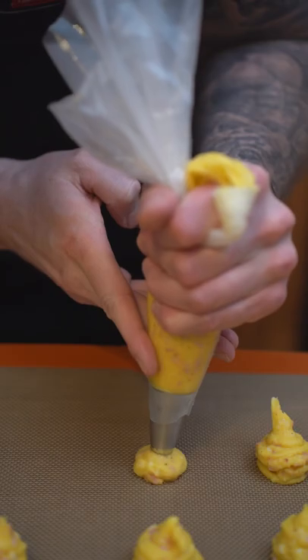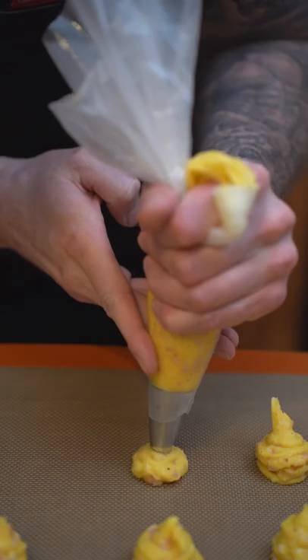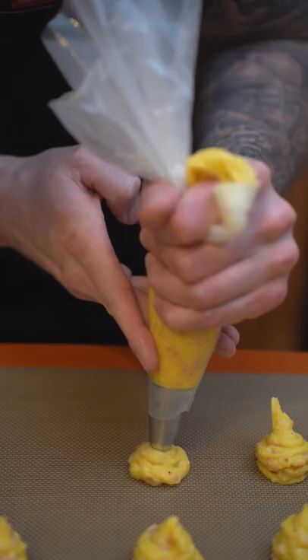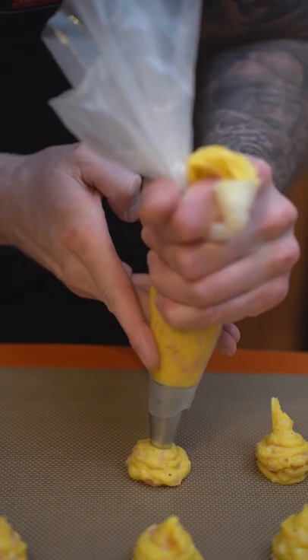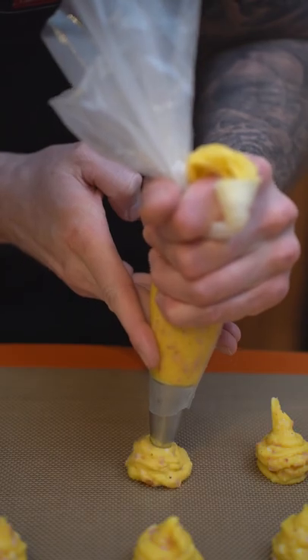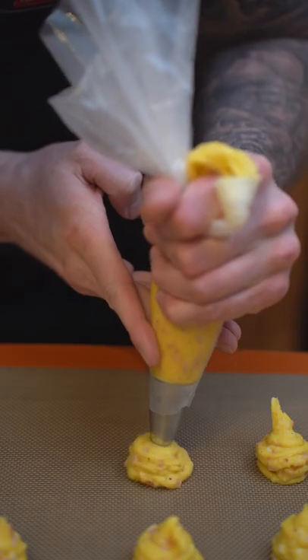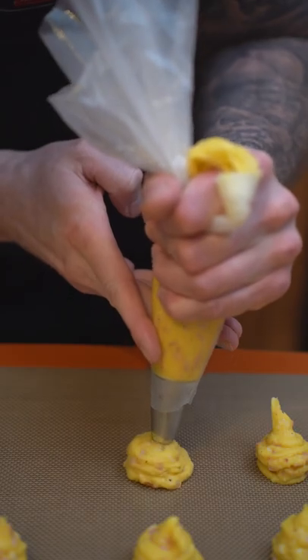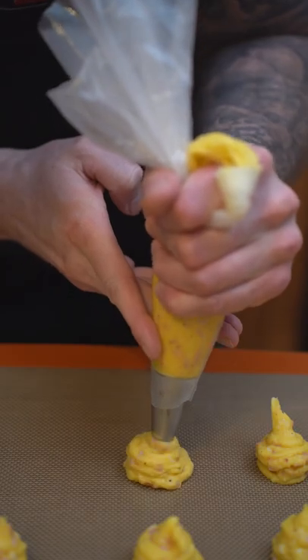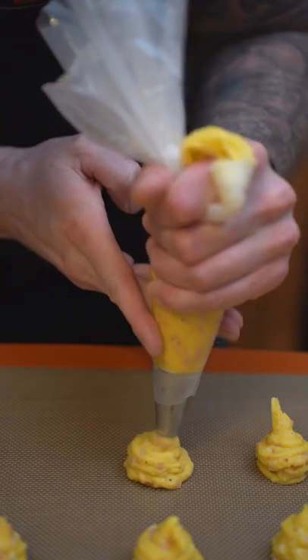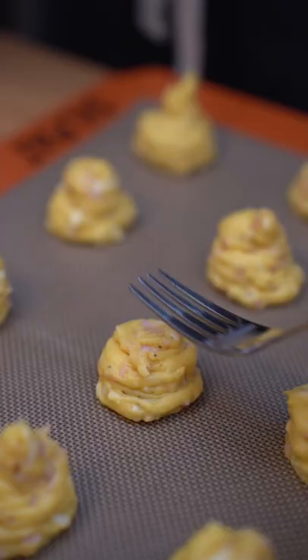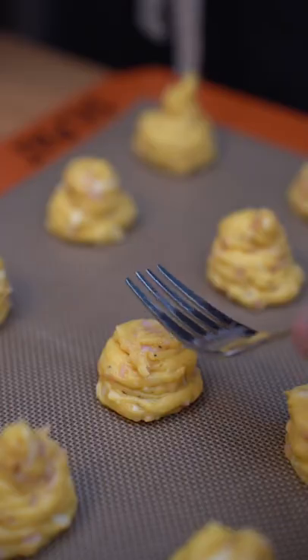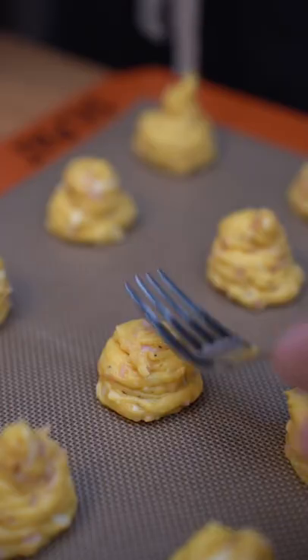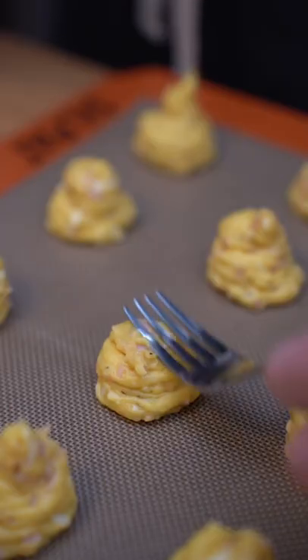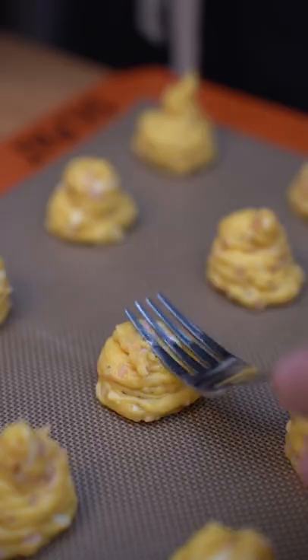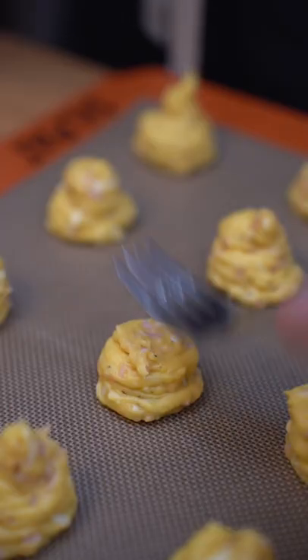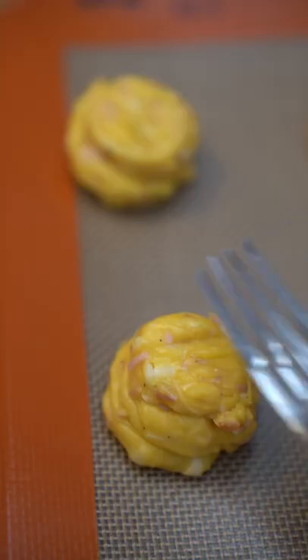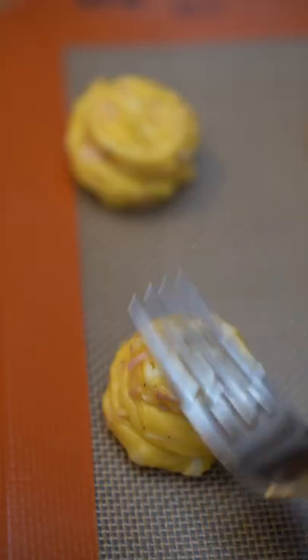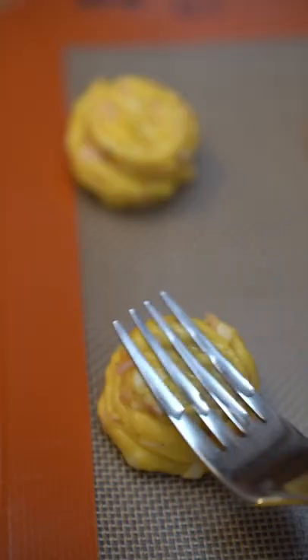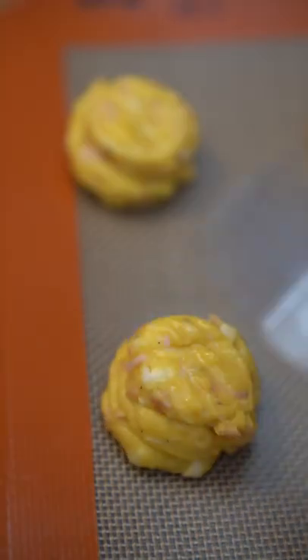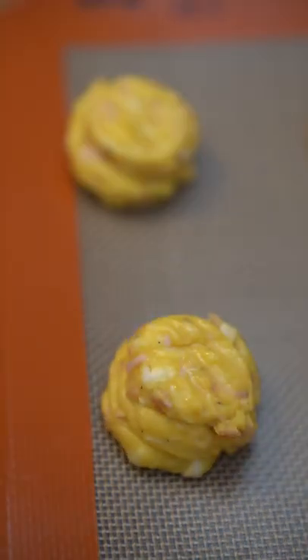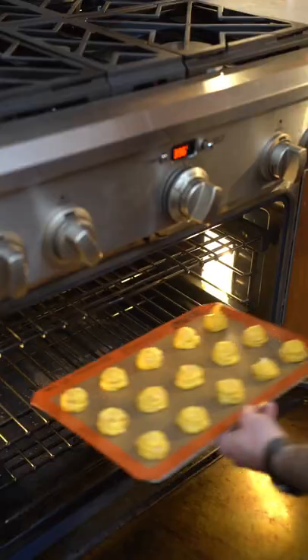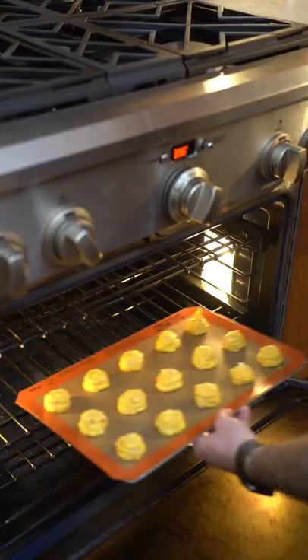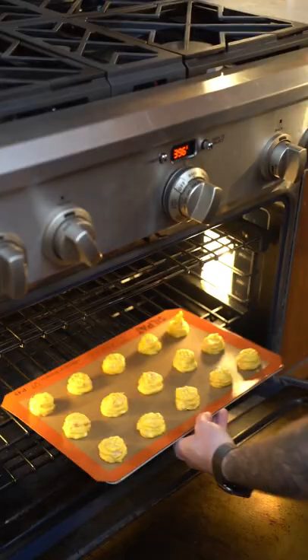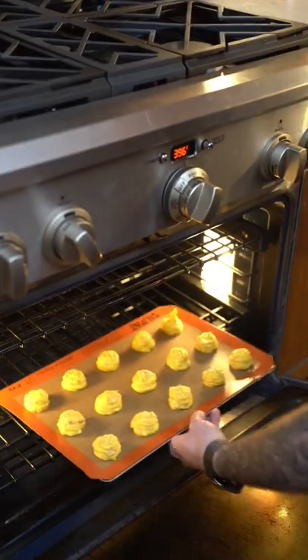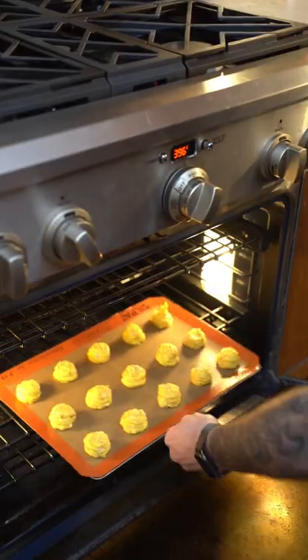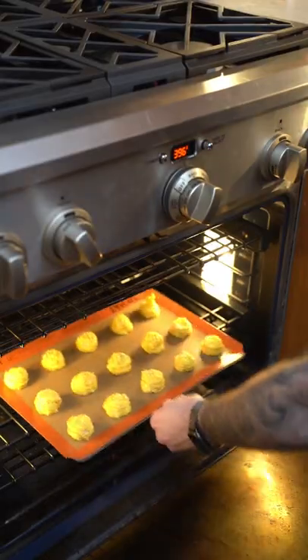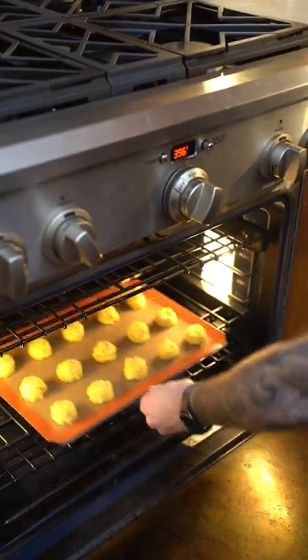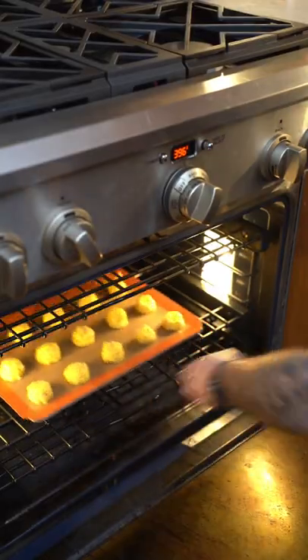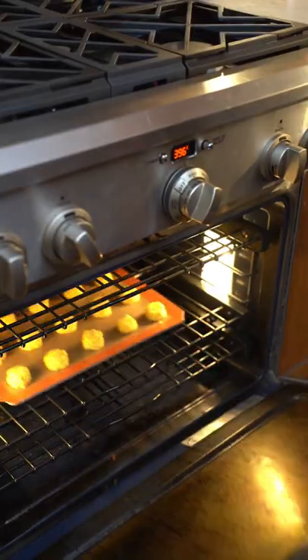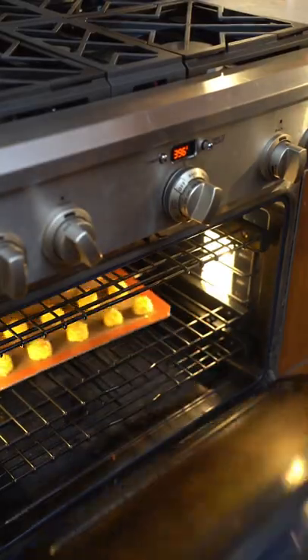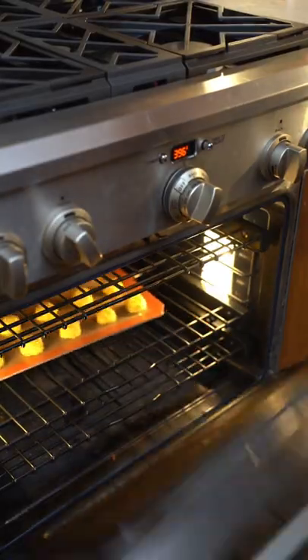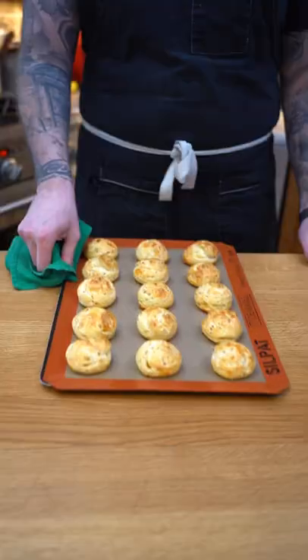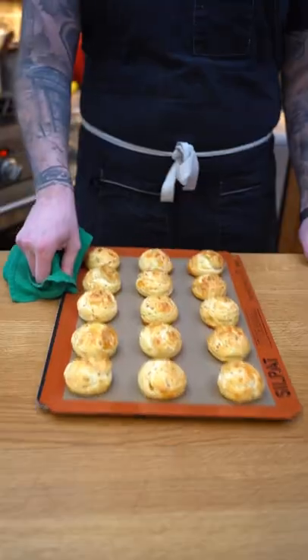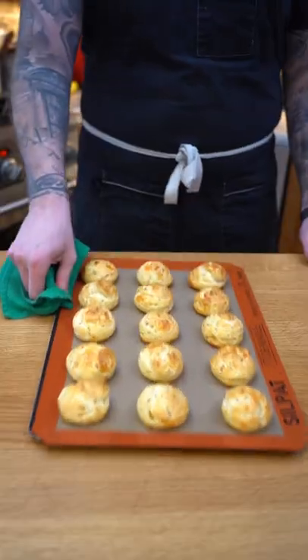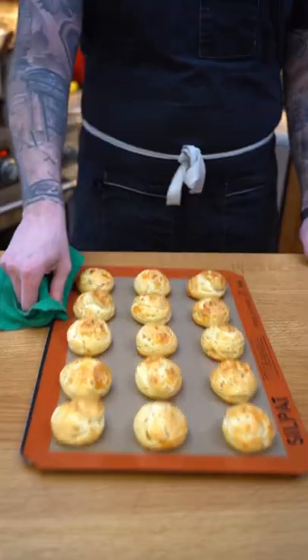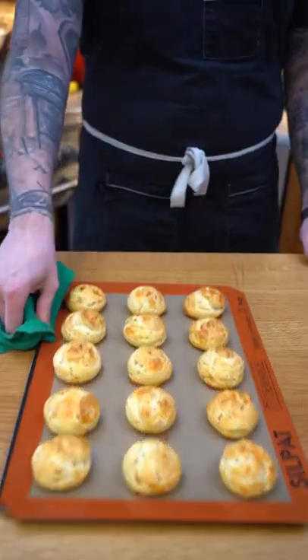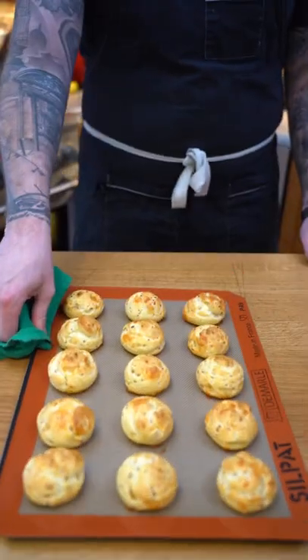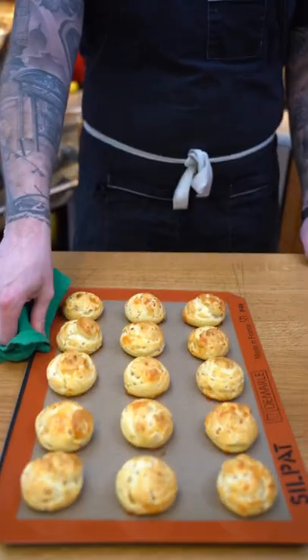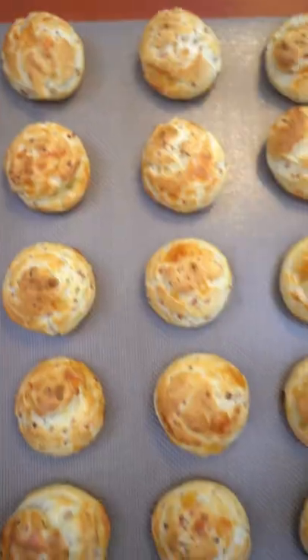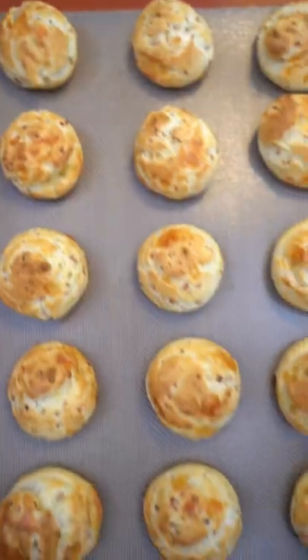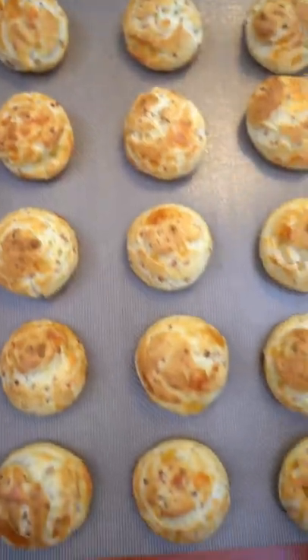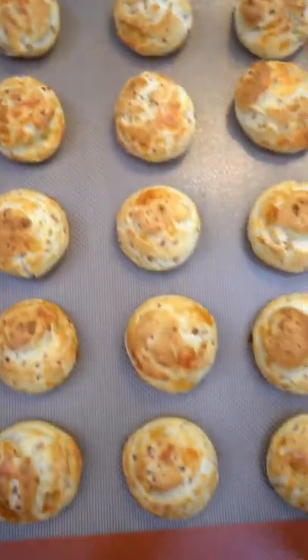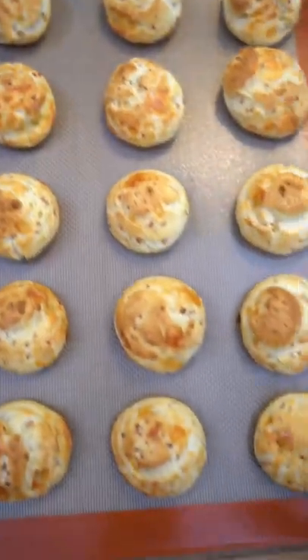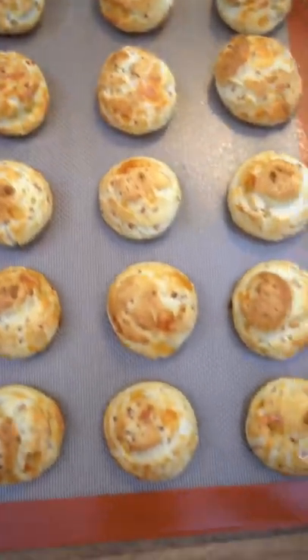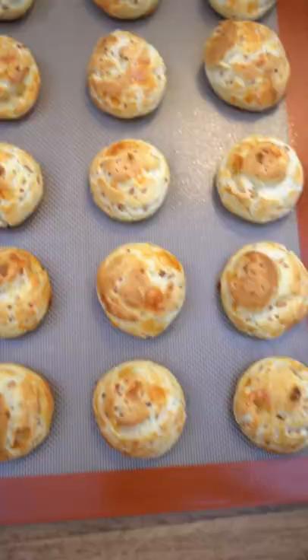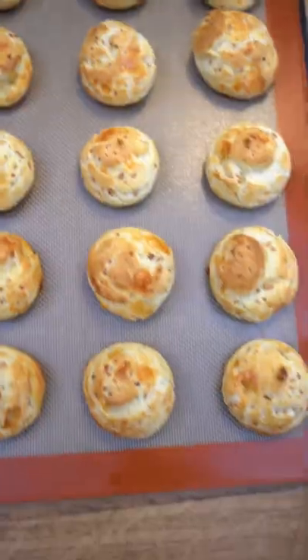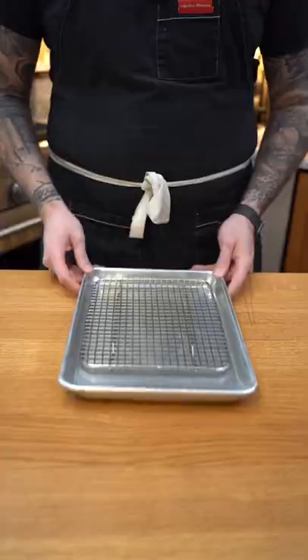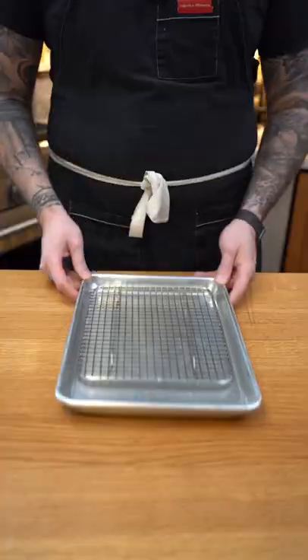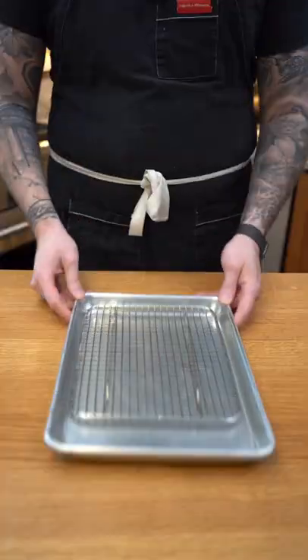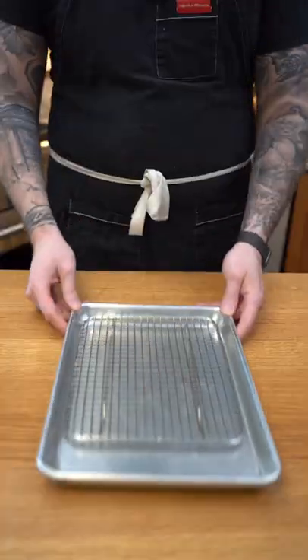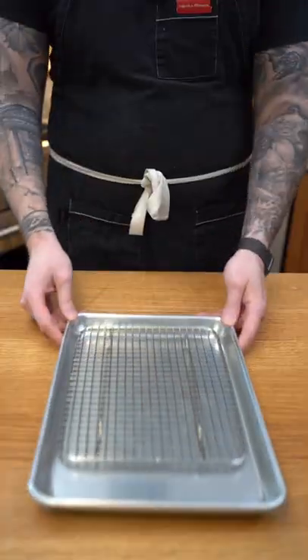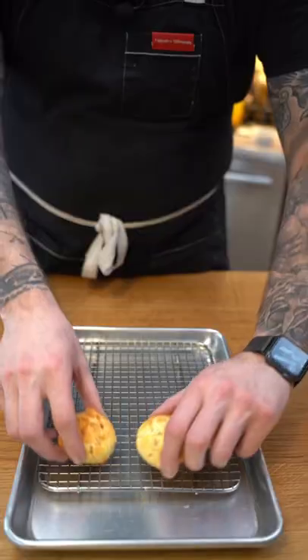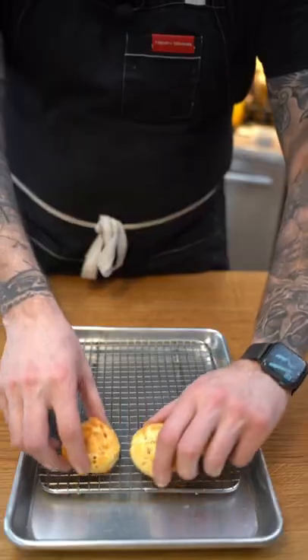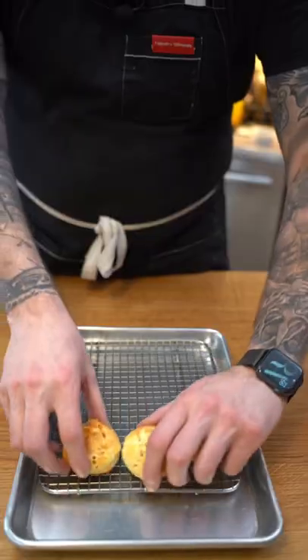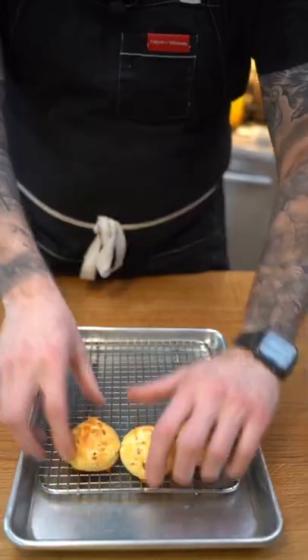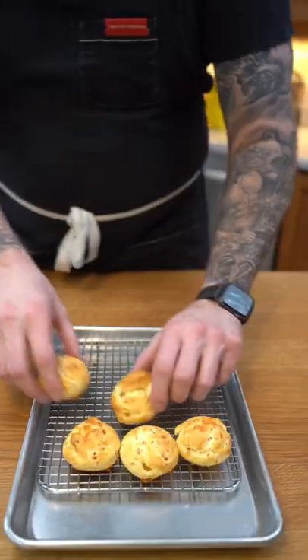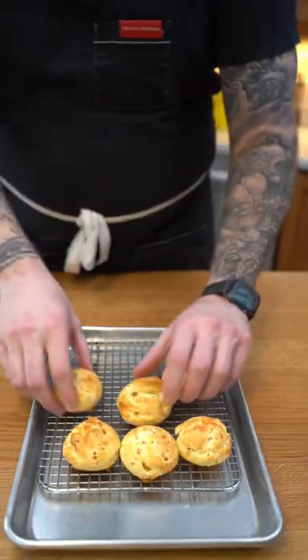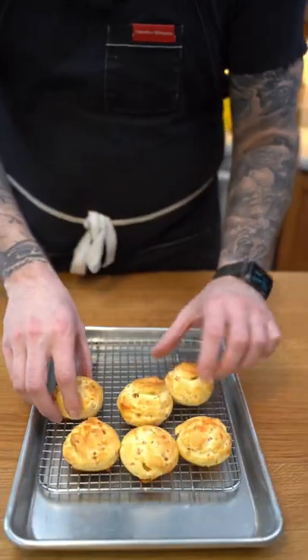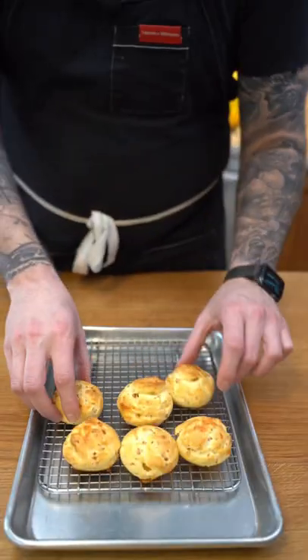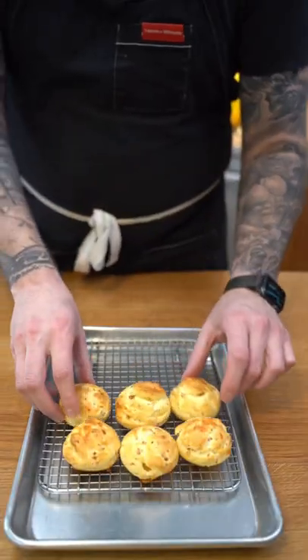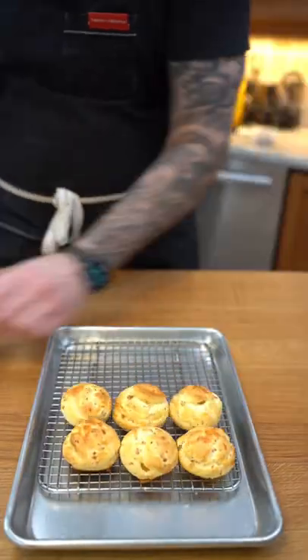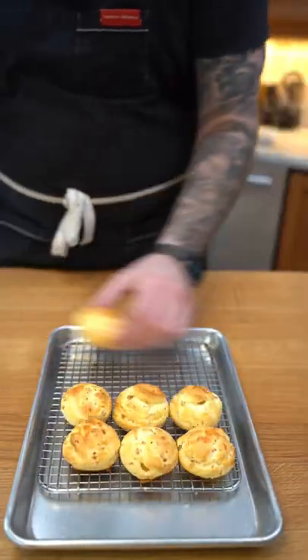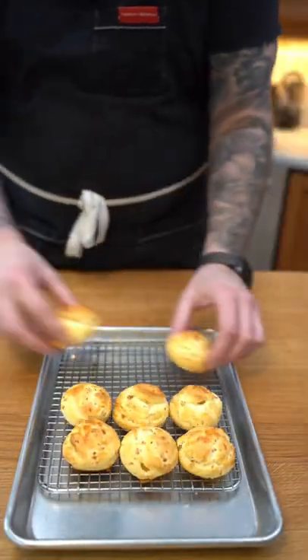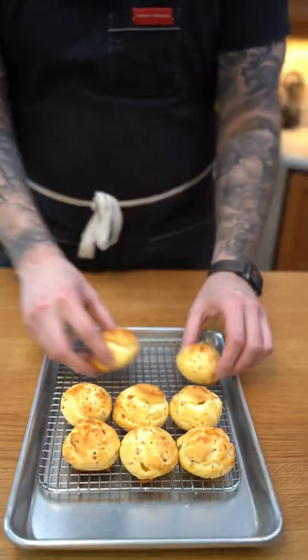We'll bake them at 400 degrees for about 25 minutes. Let them rest if you can, and bon appétit.